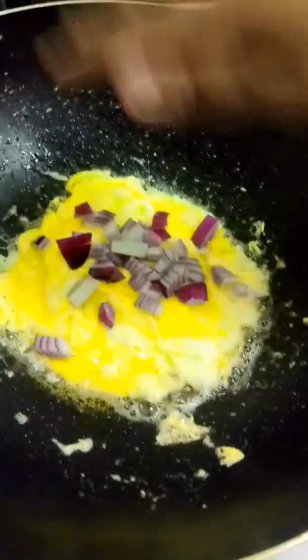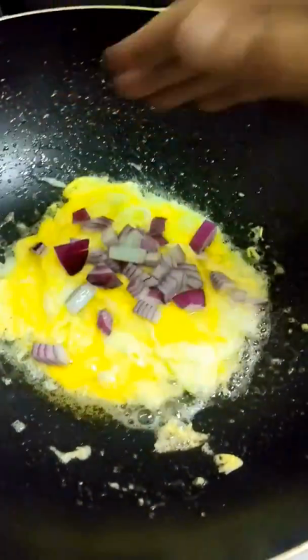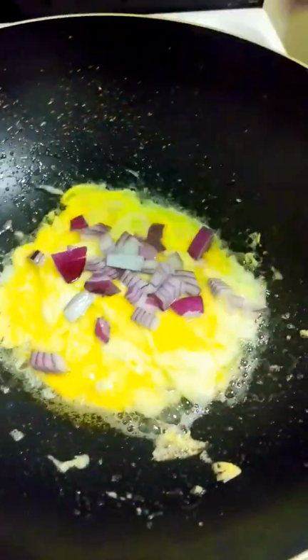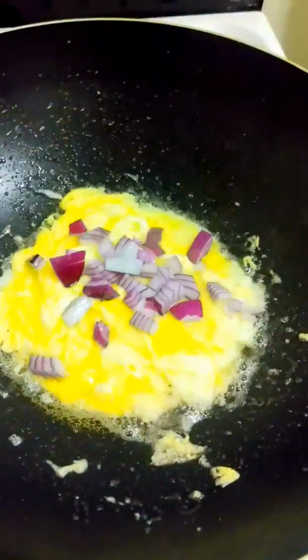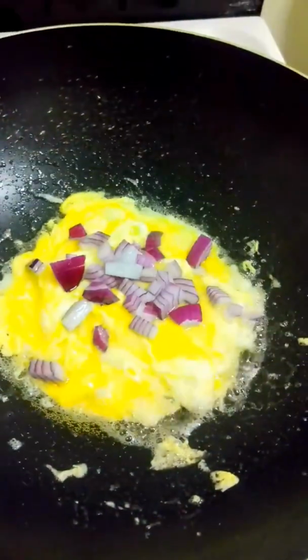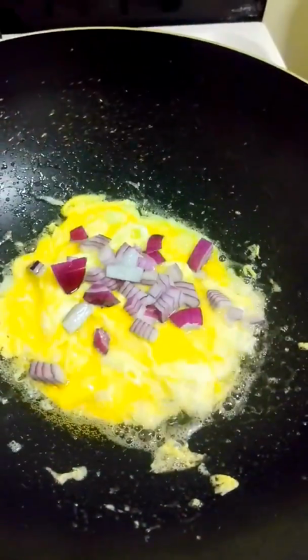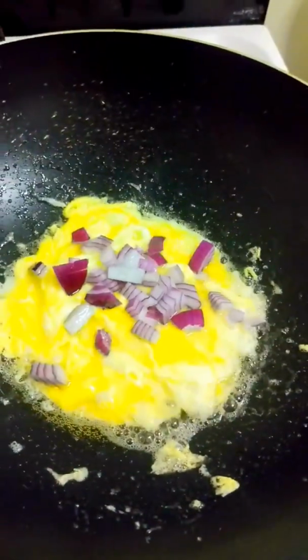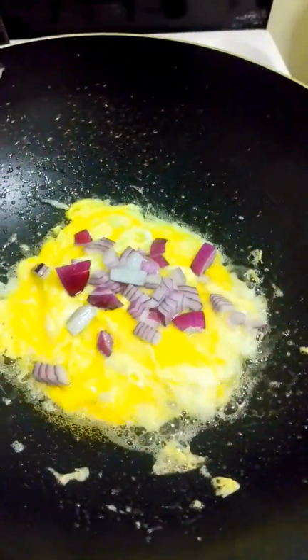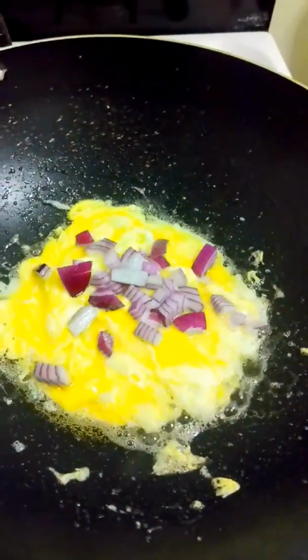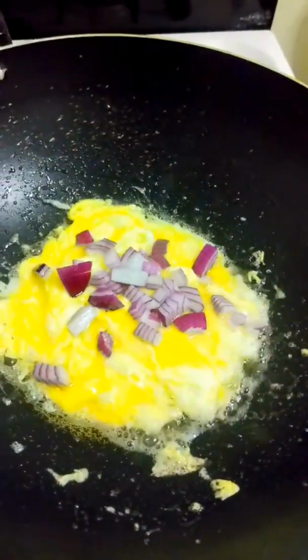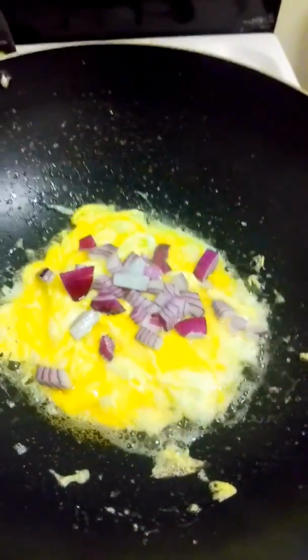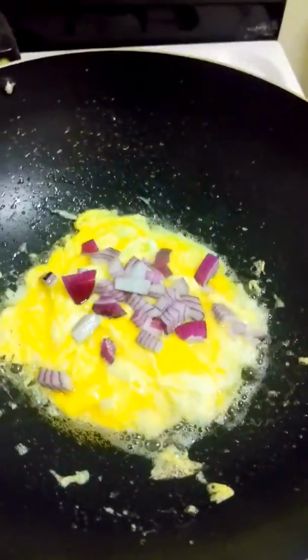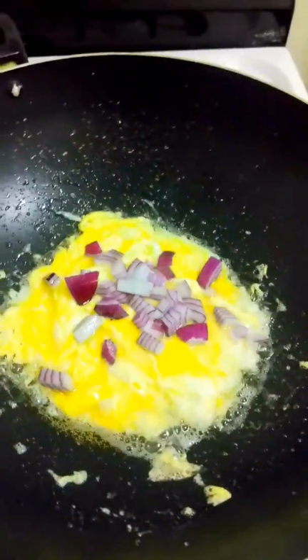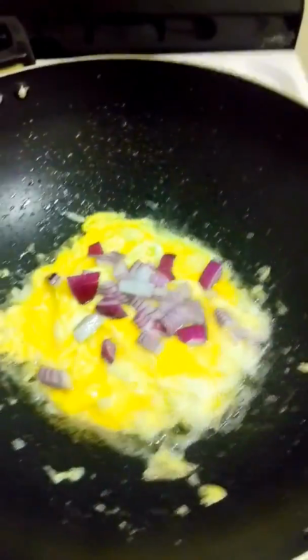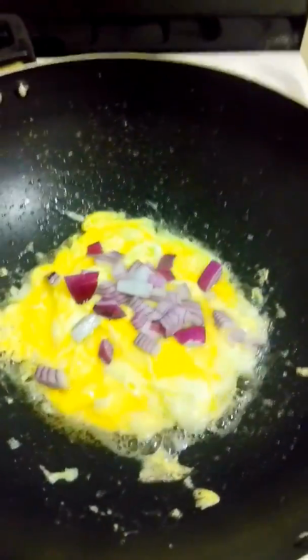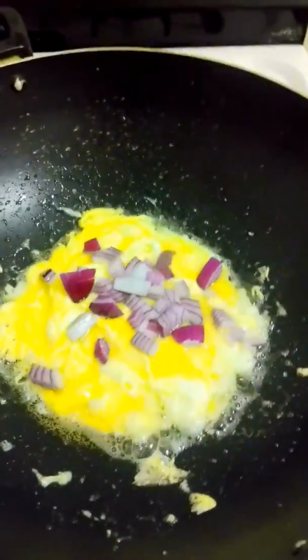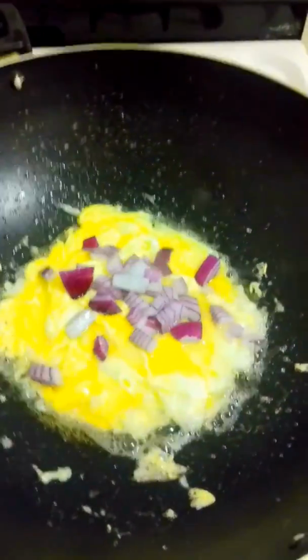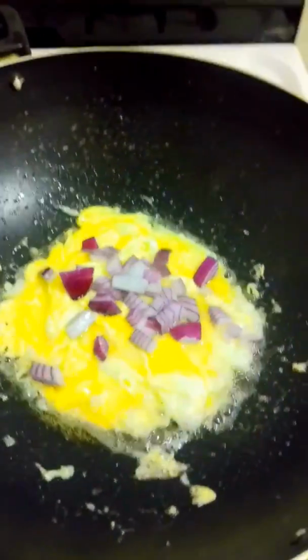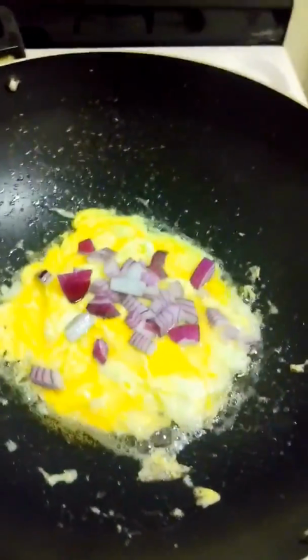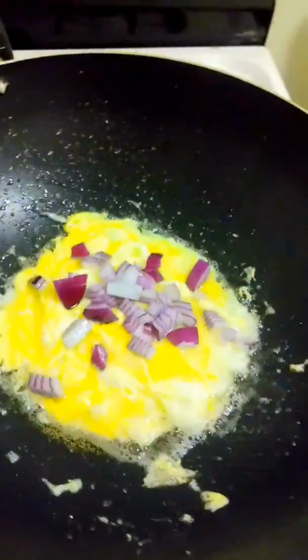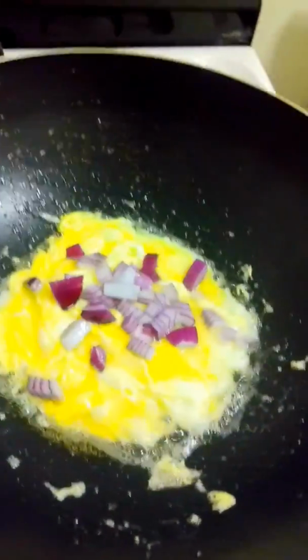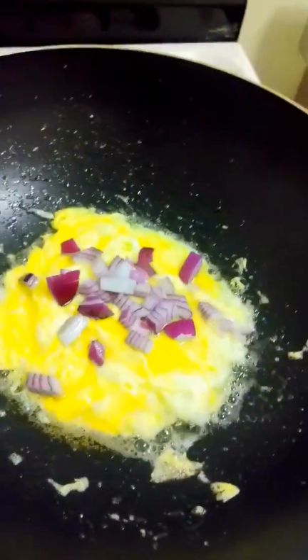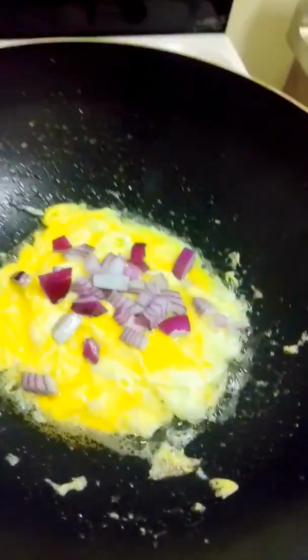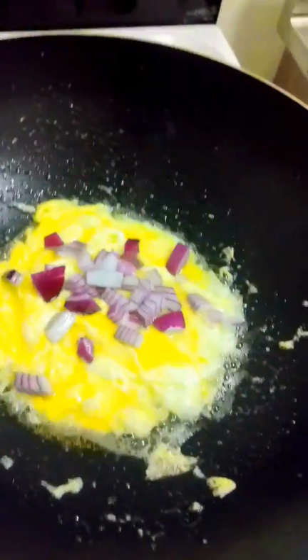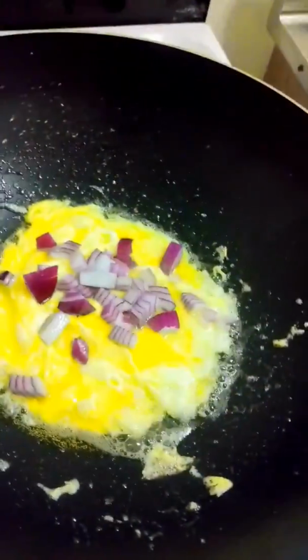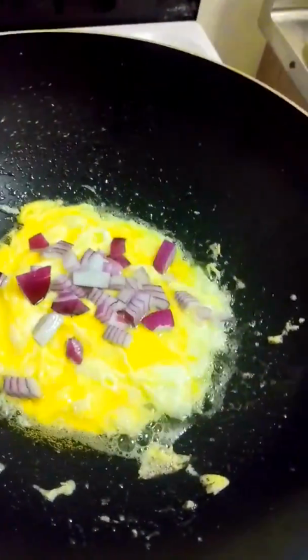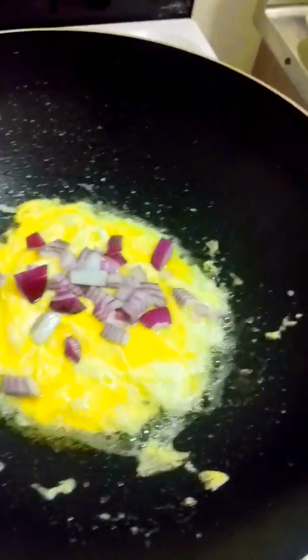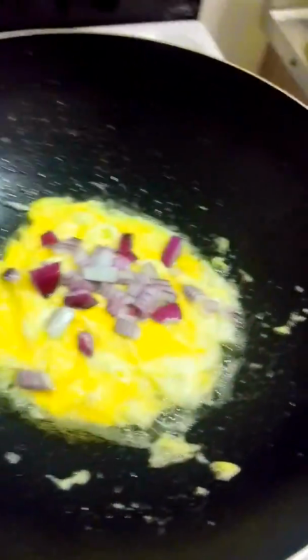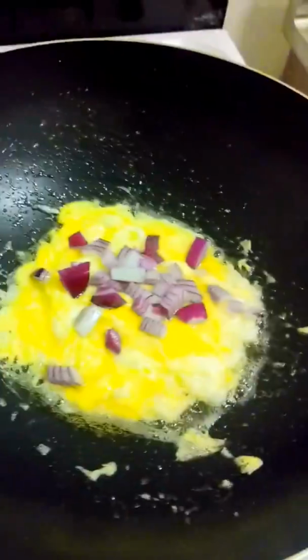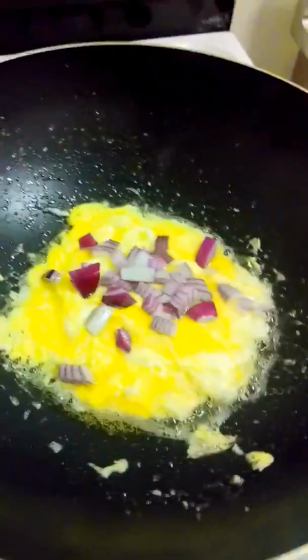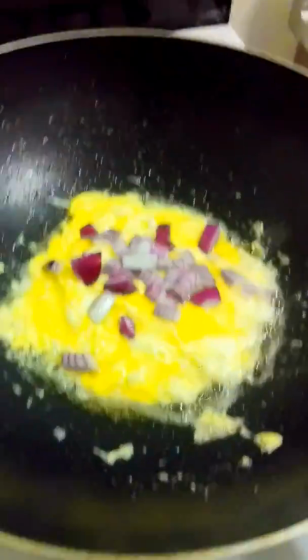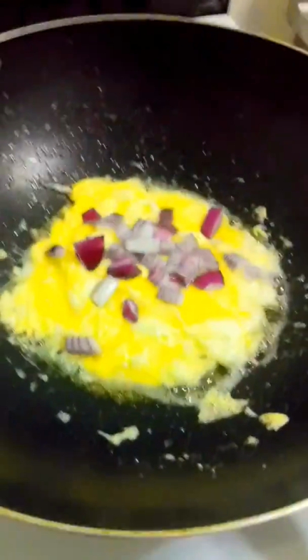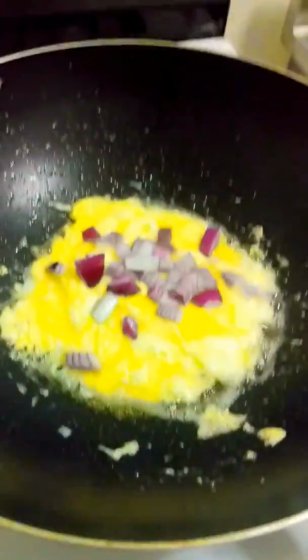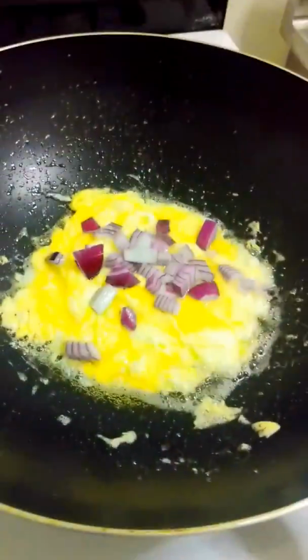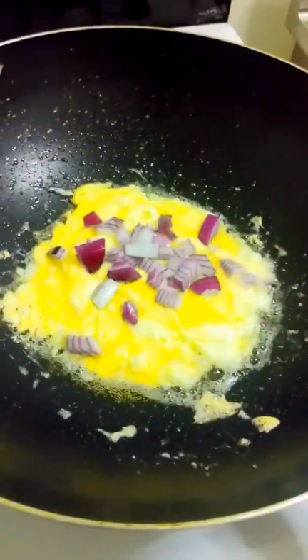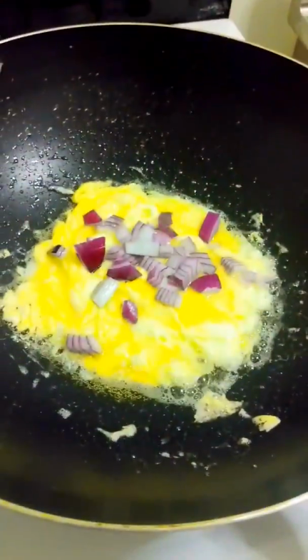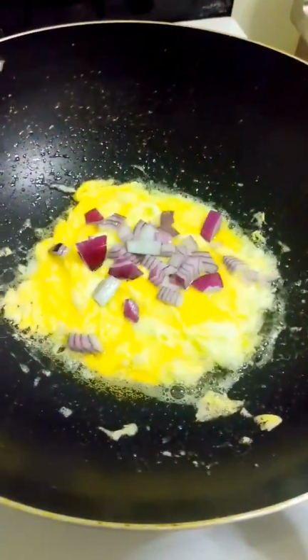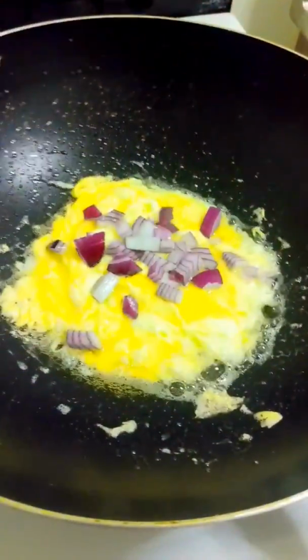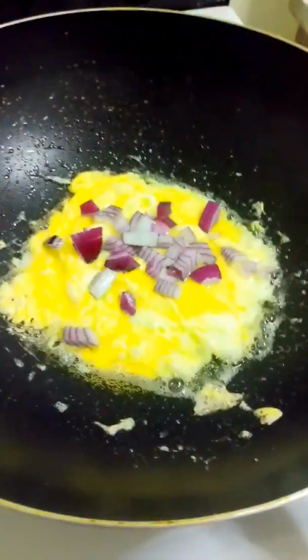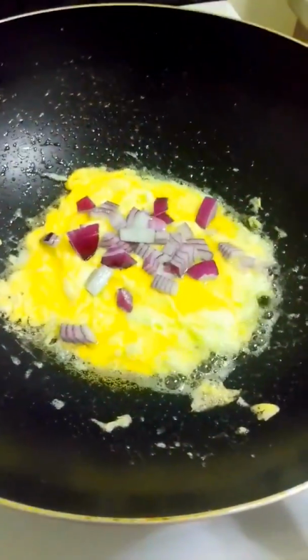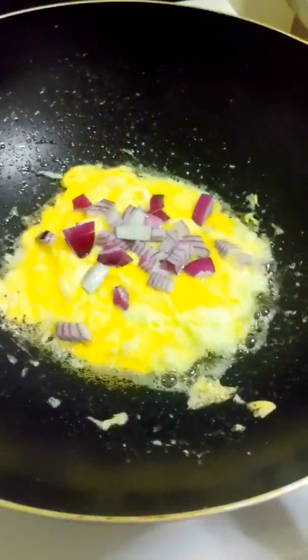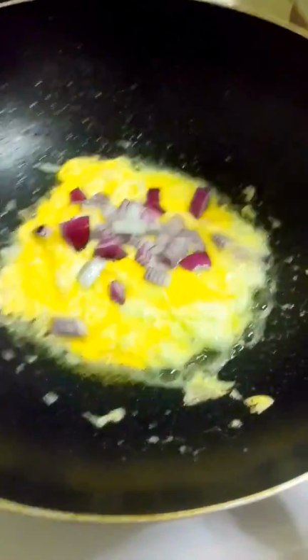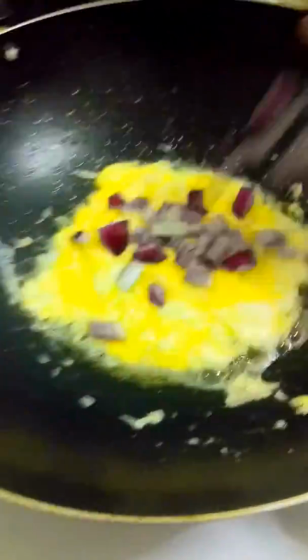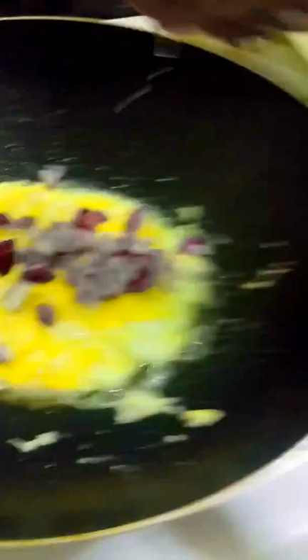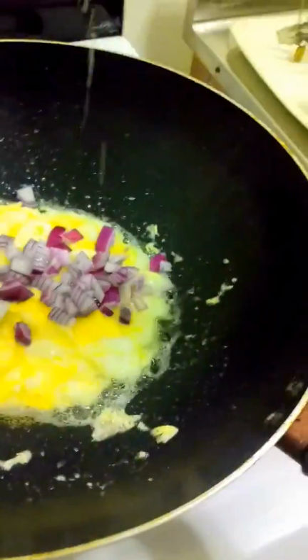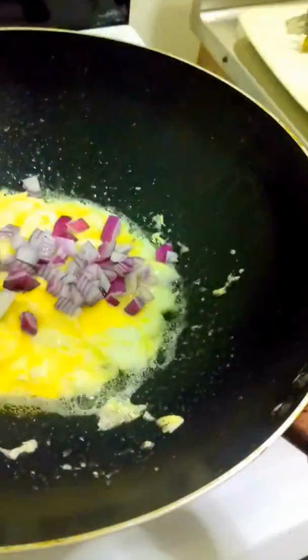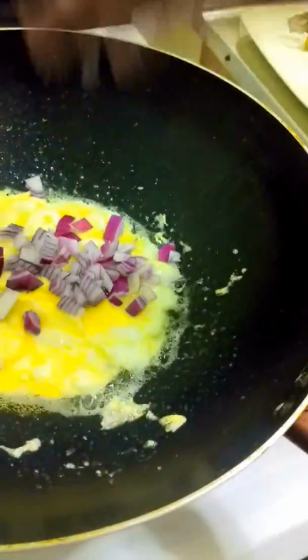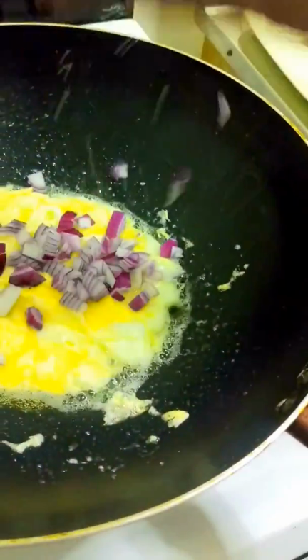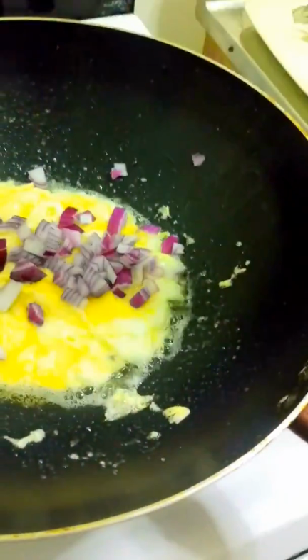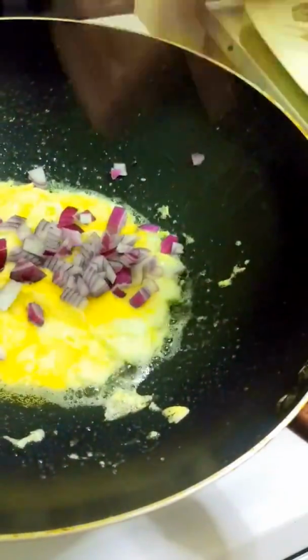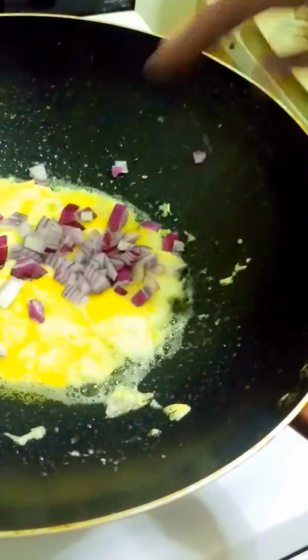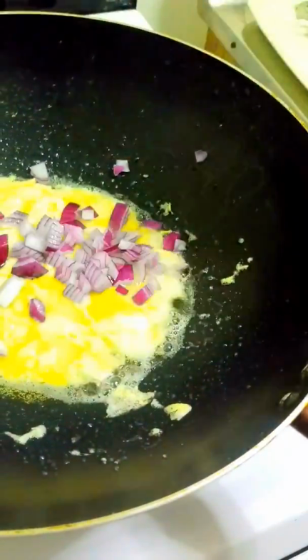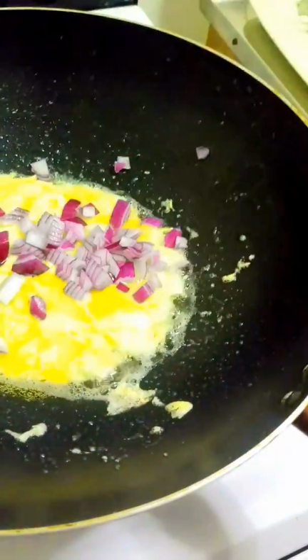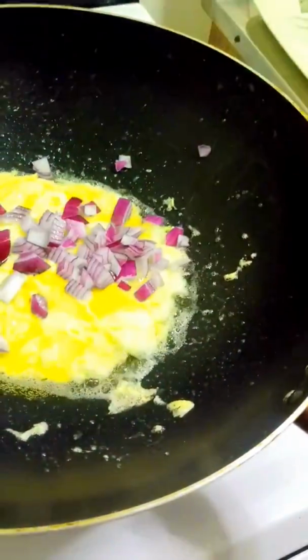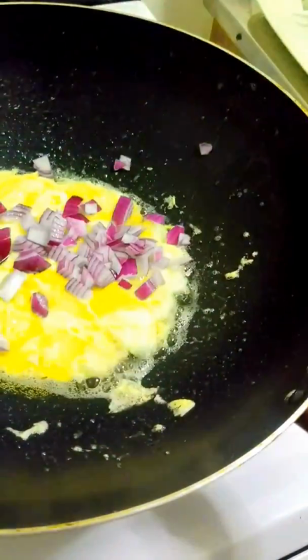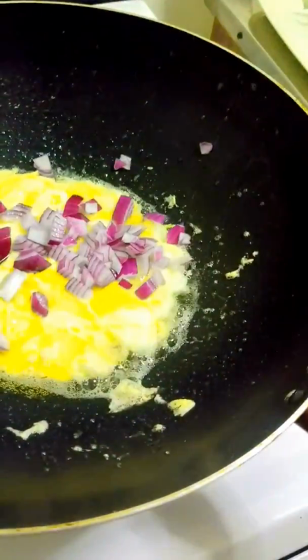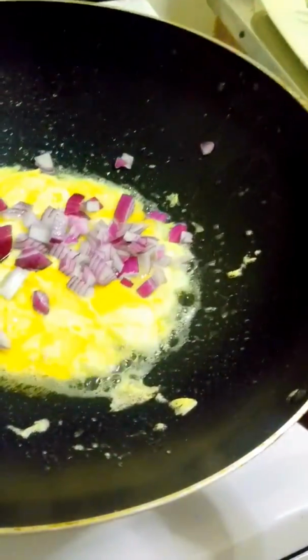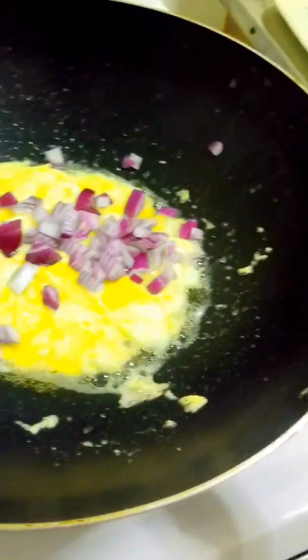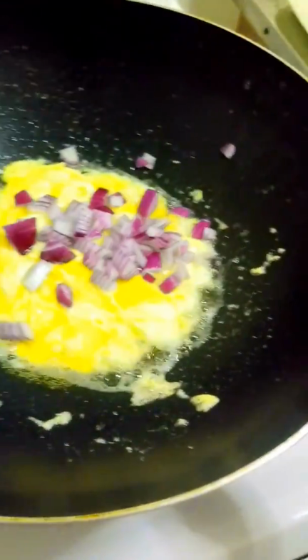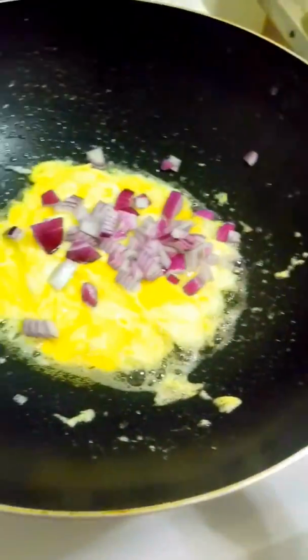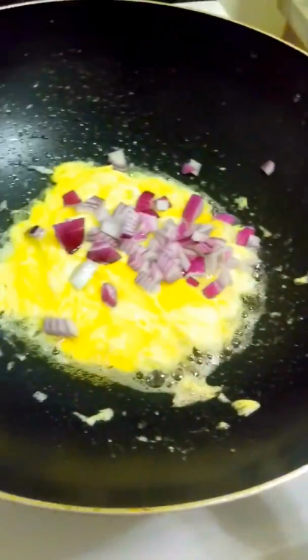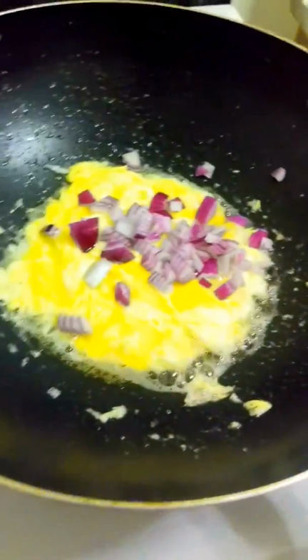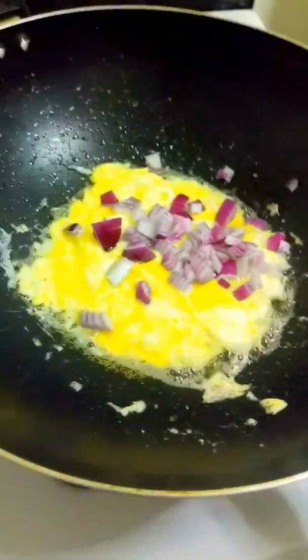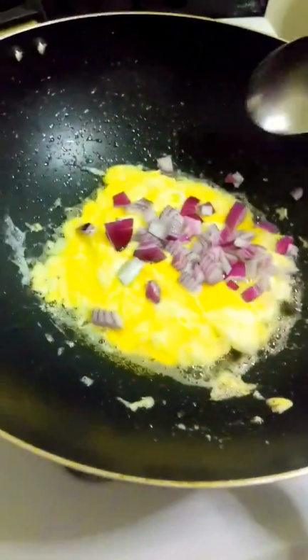Onions. Nice red onions on that. Diced onions.